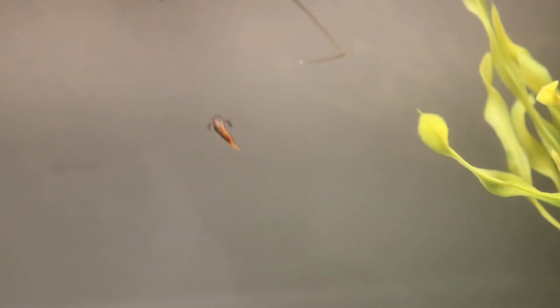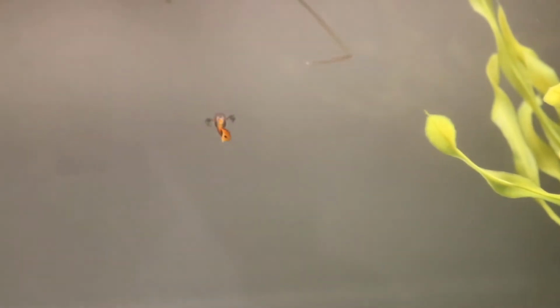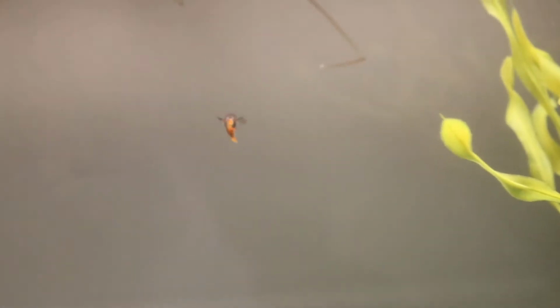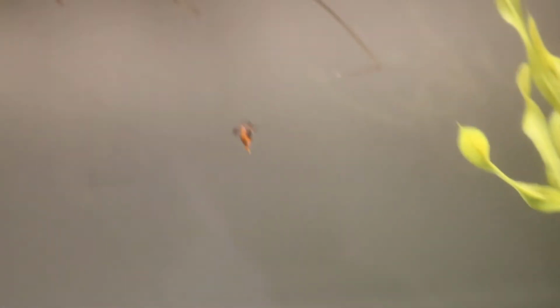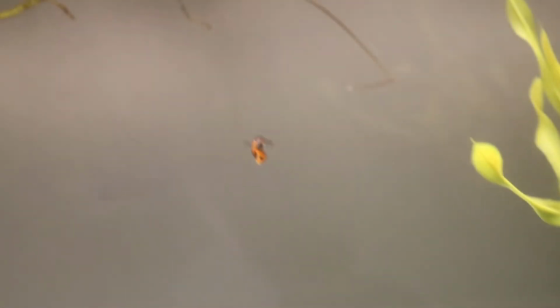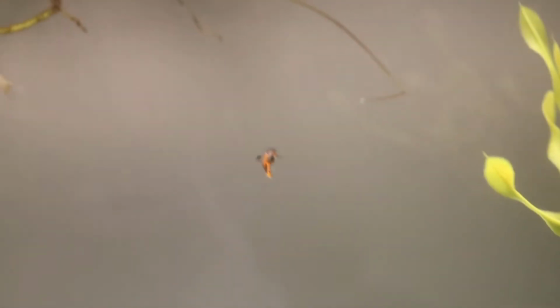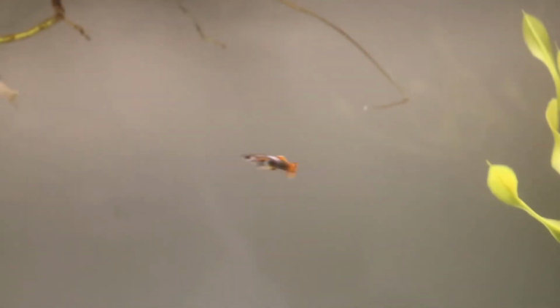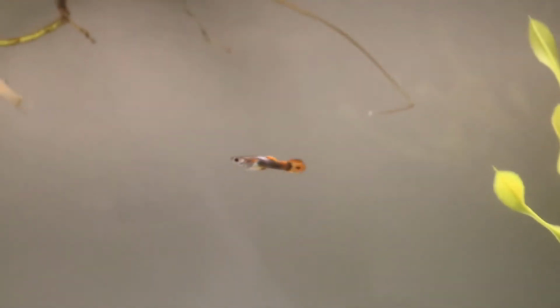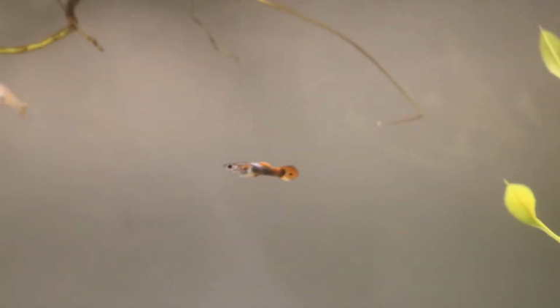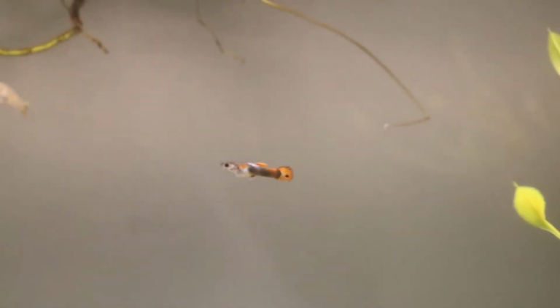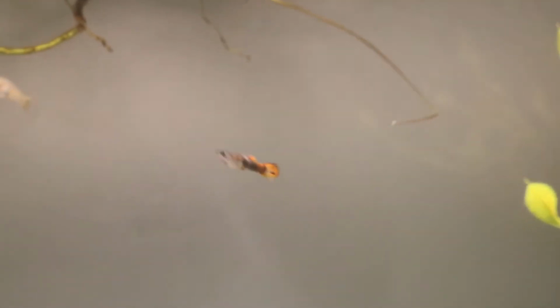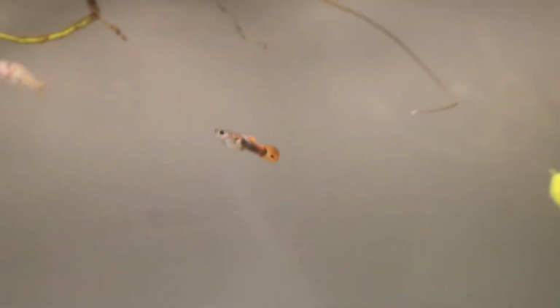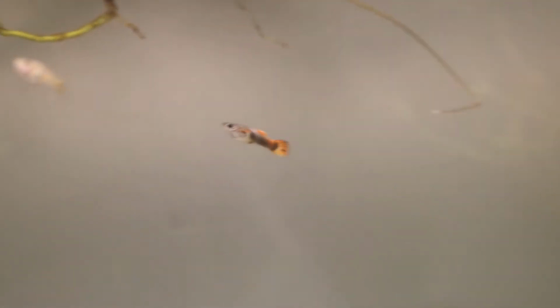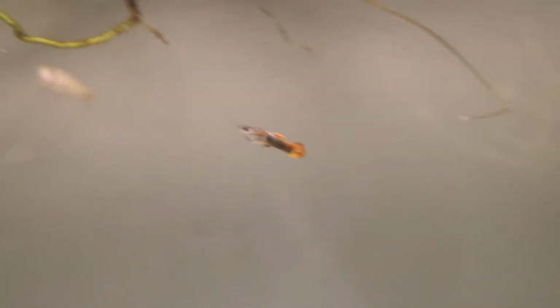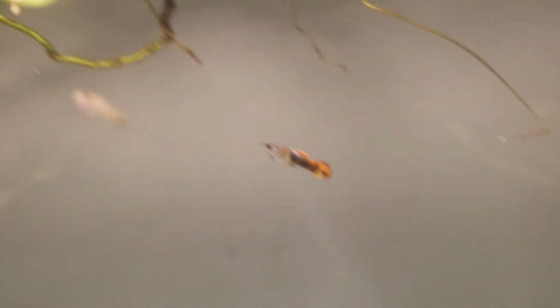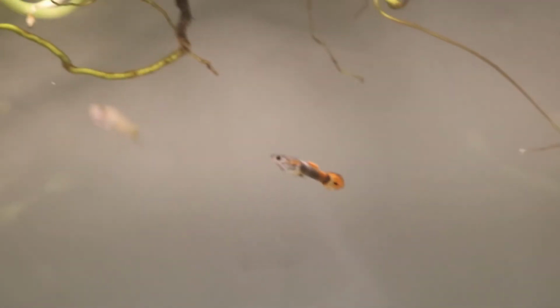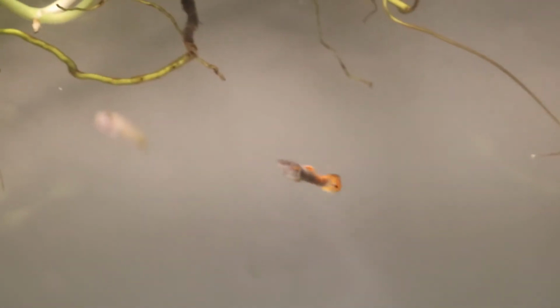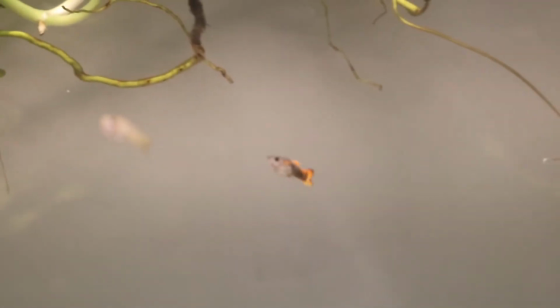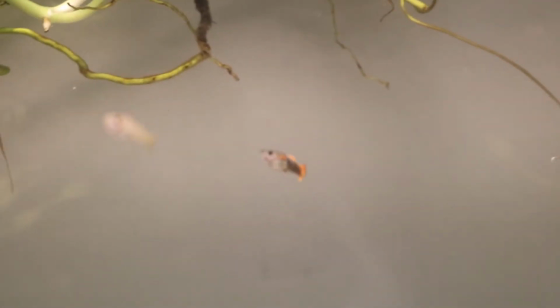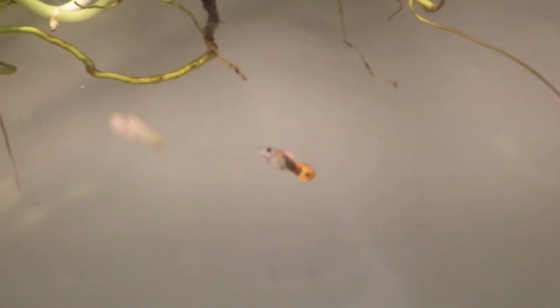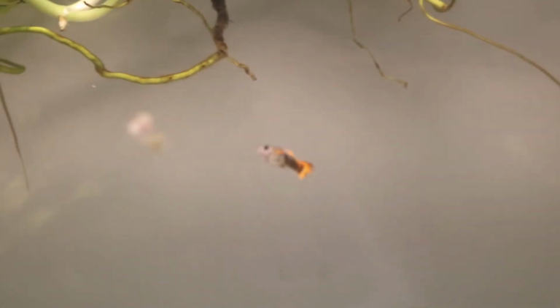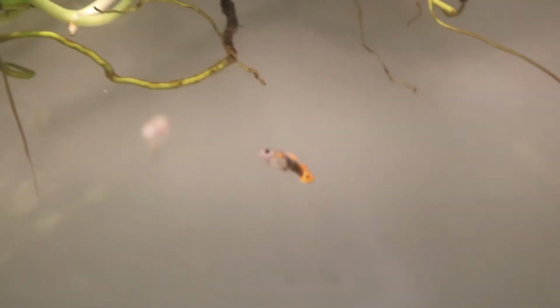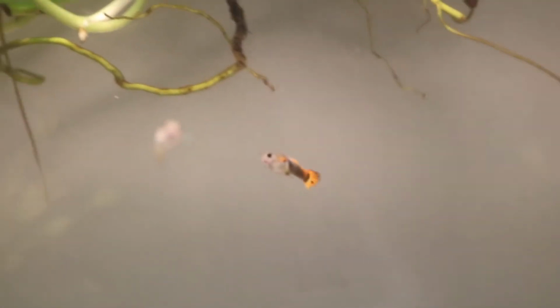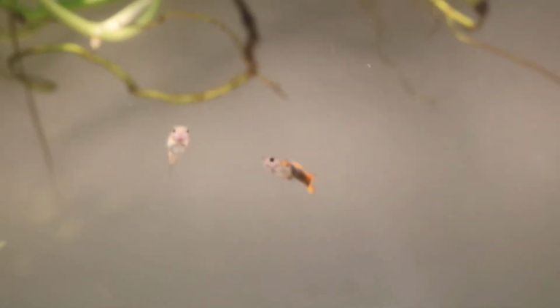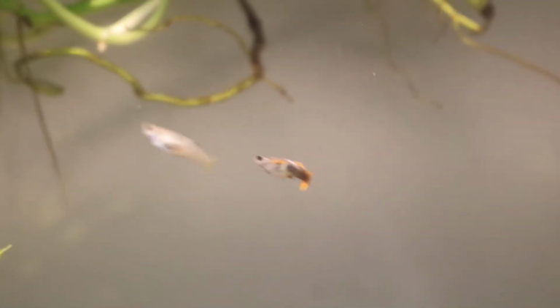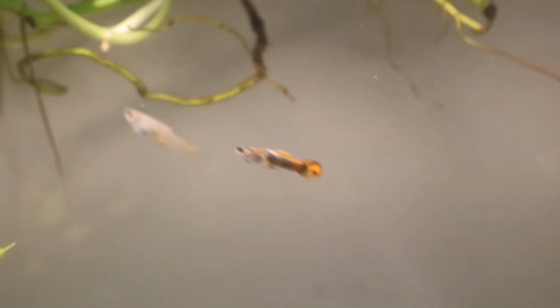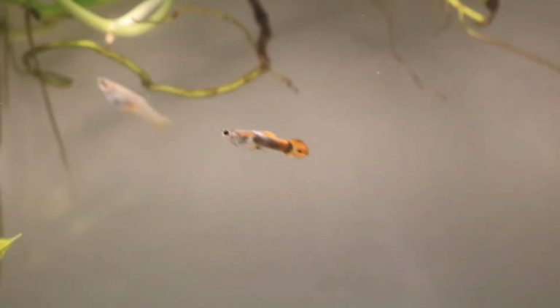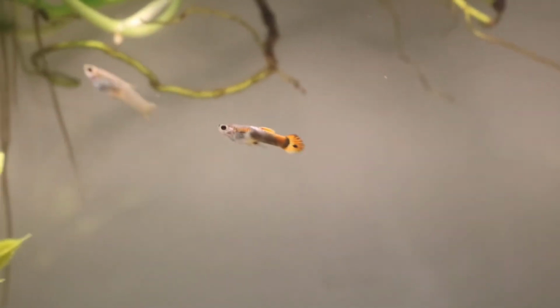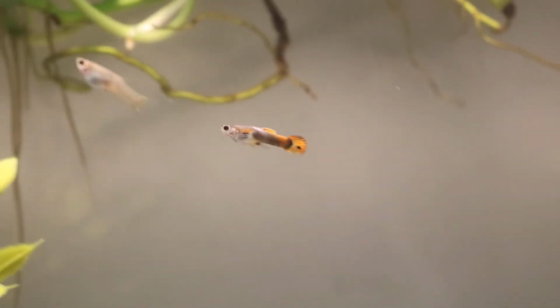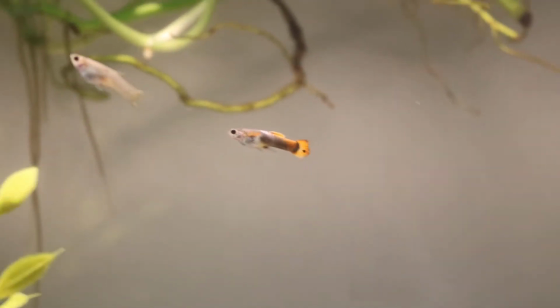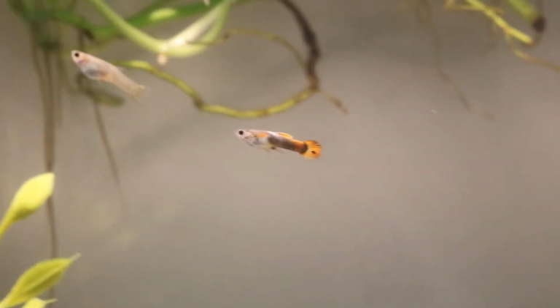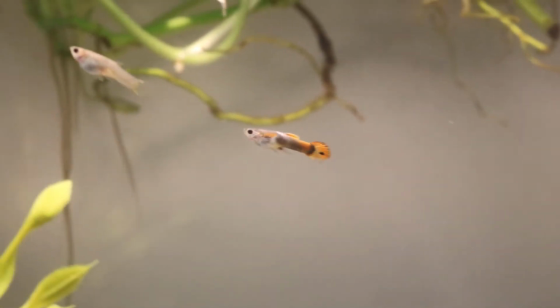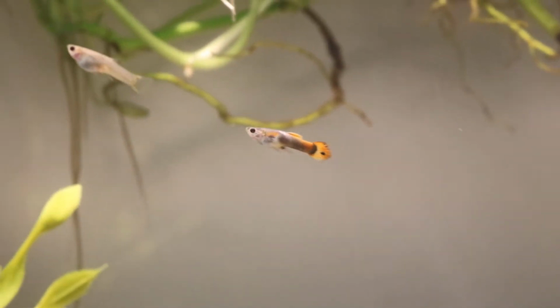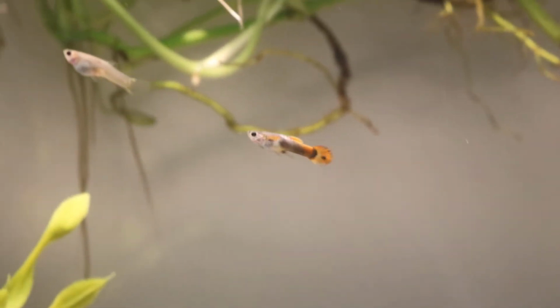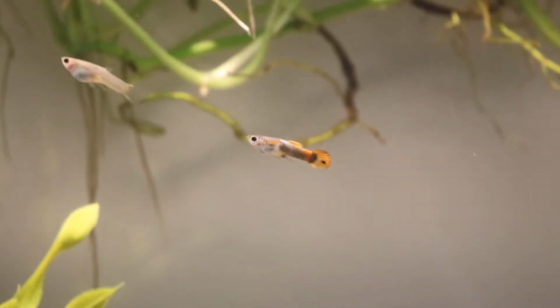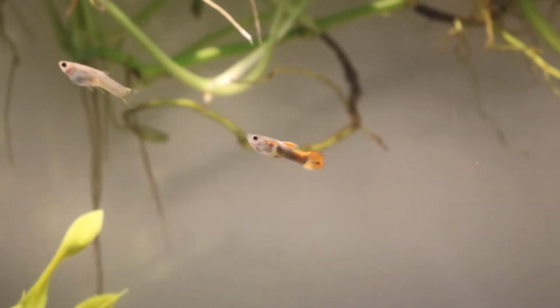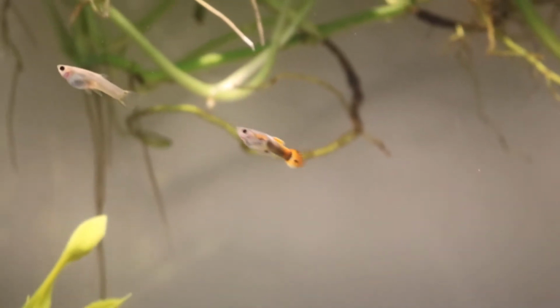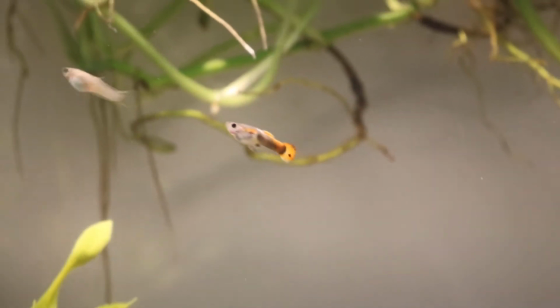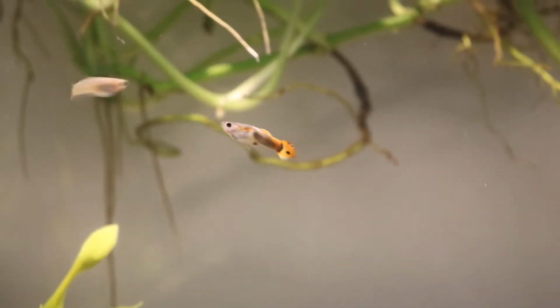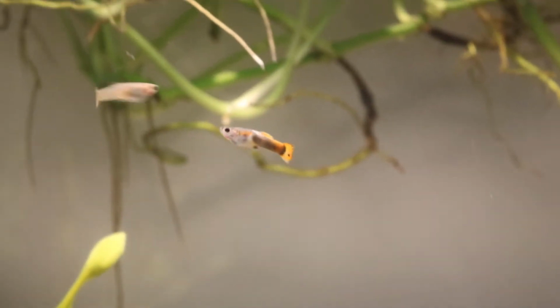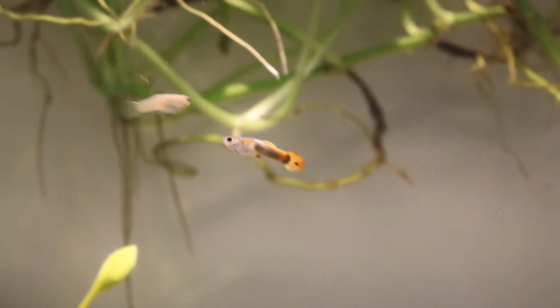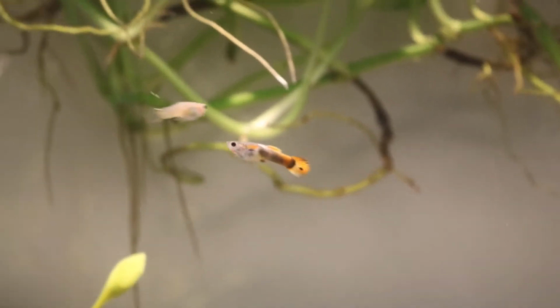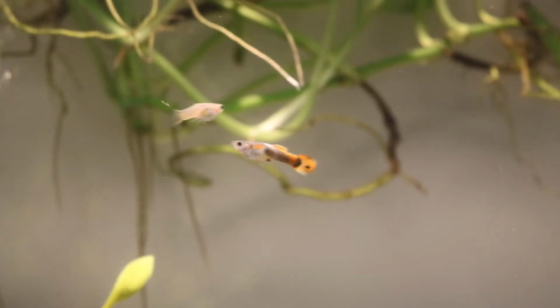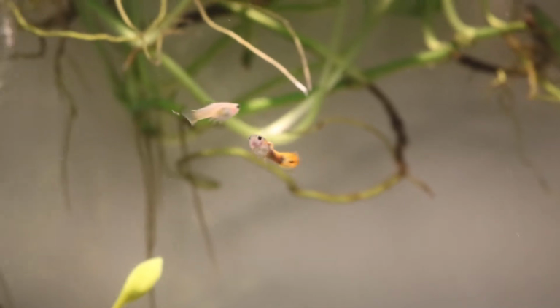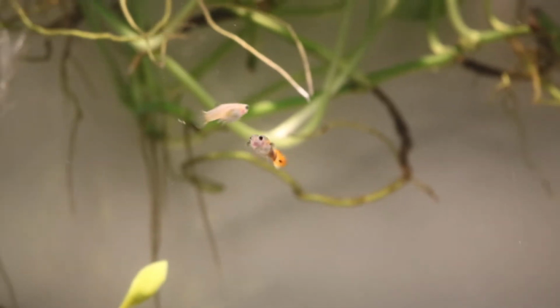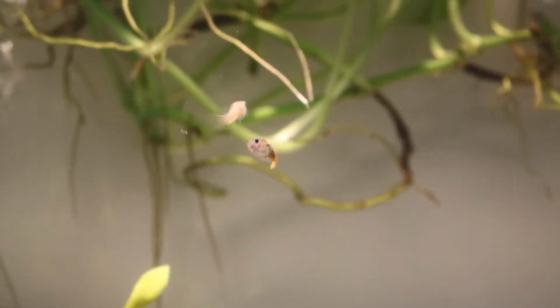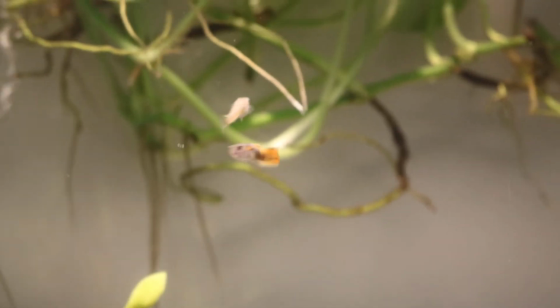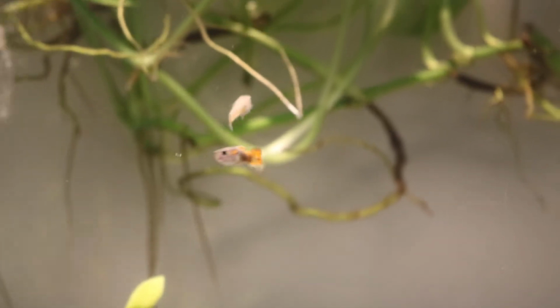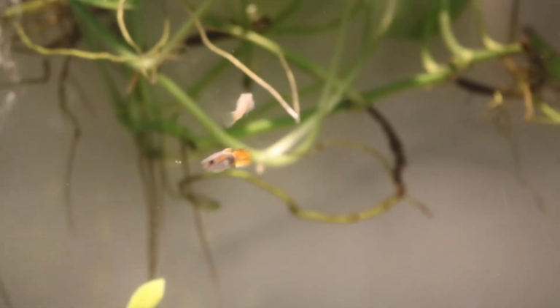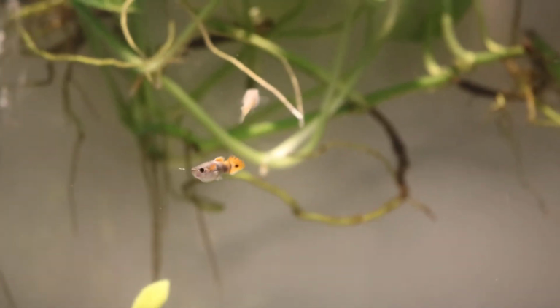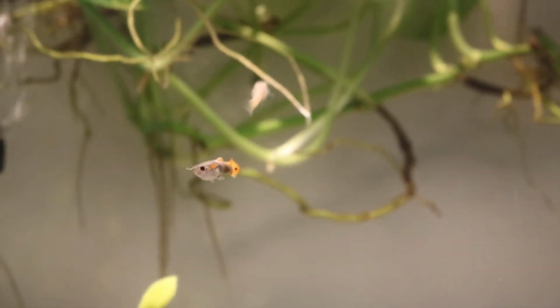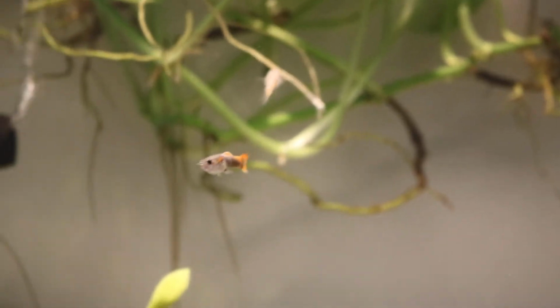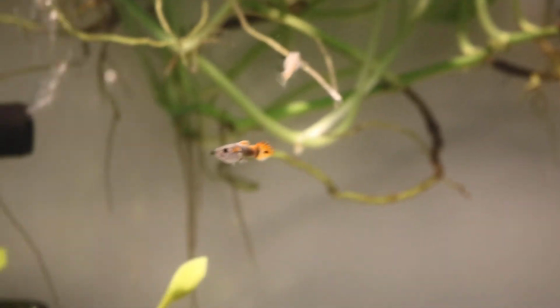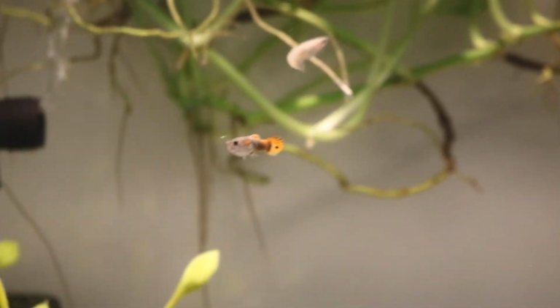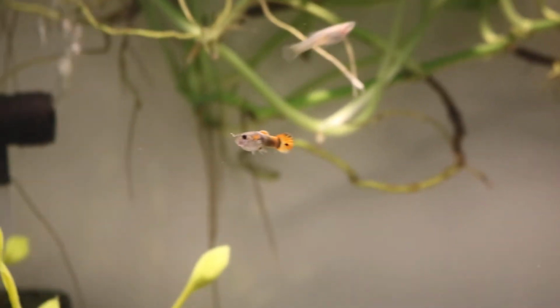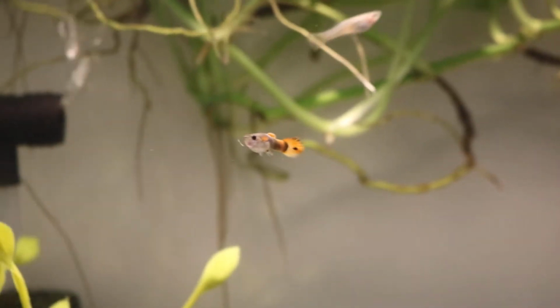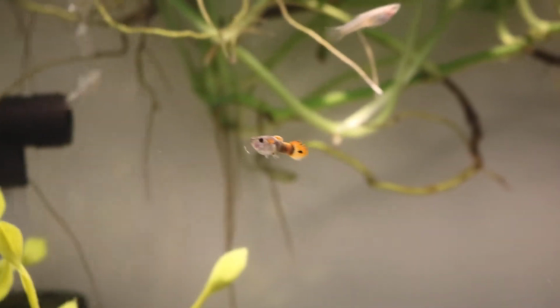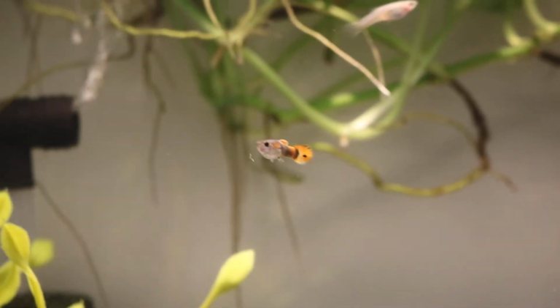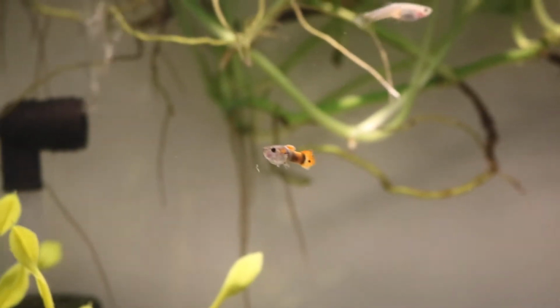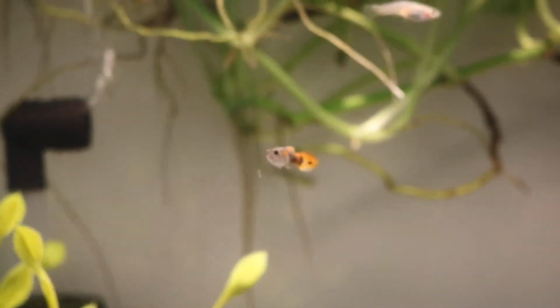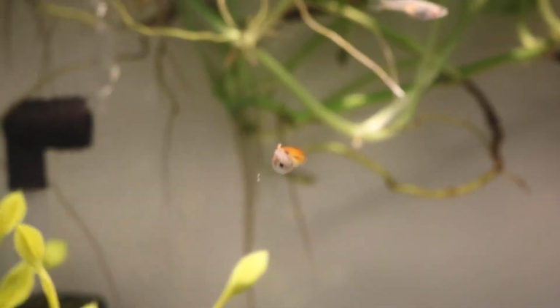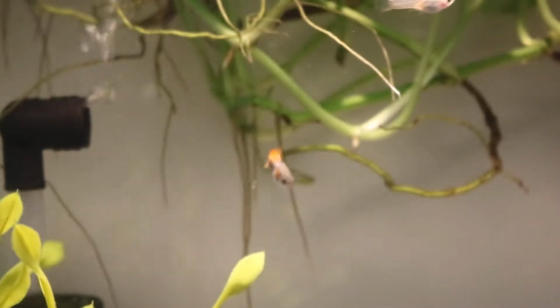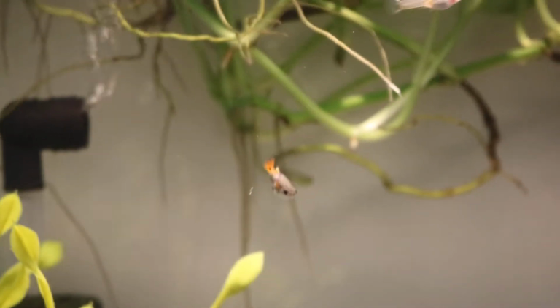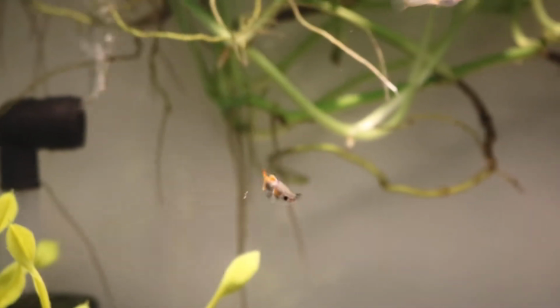Hello everyone, welcome back to another video. In this video I'm doing an update on my guppy fries.